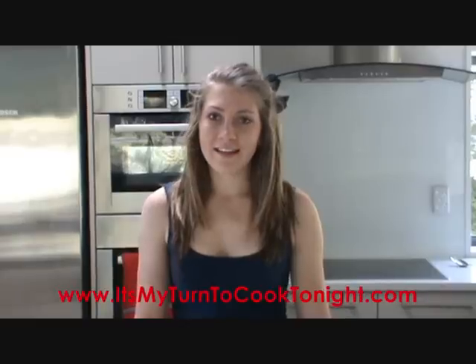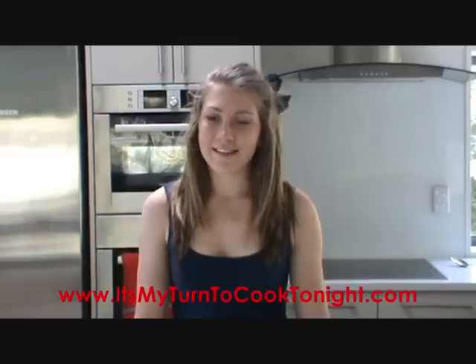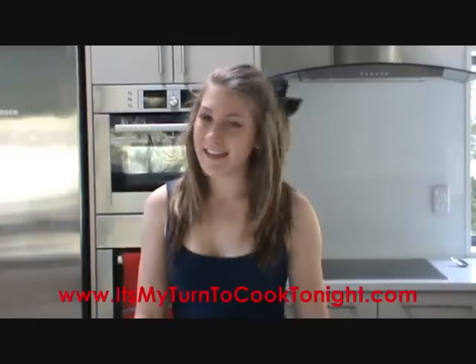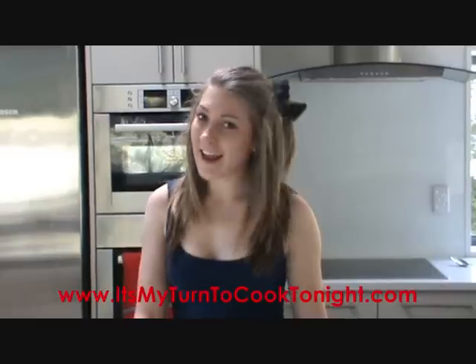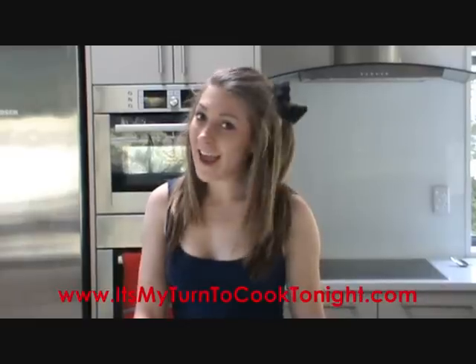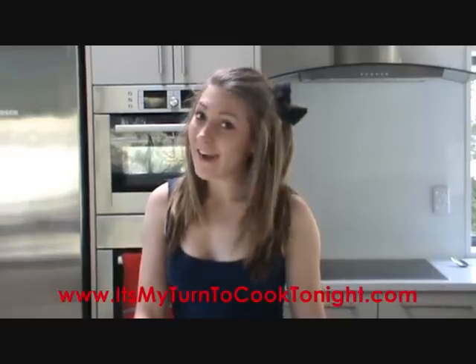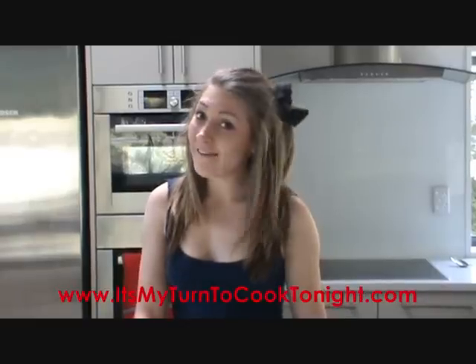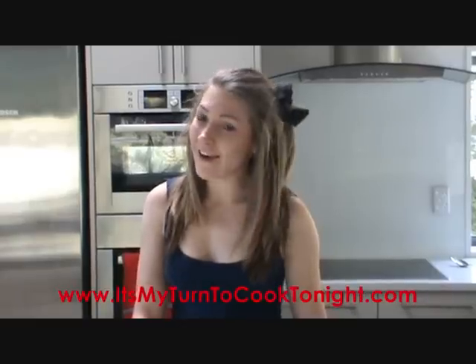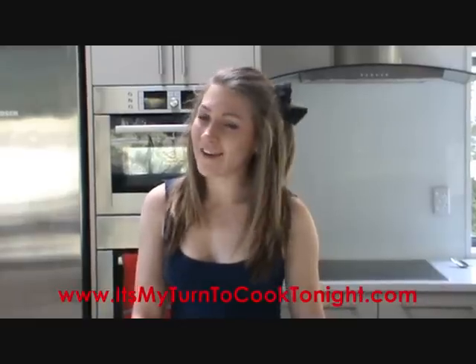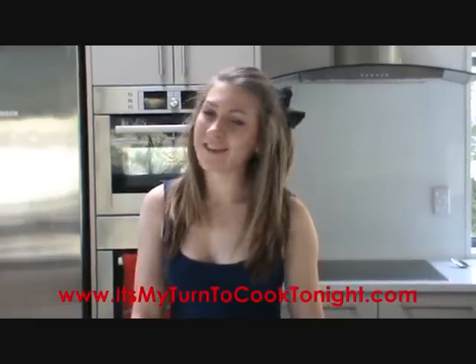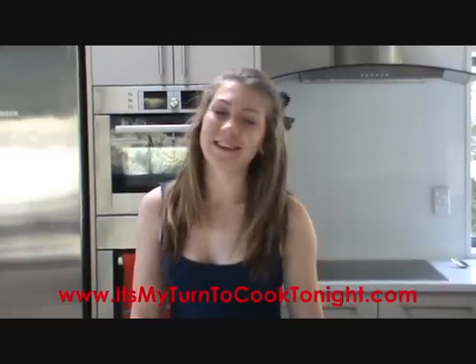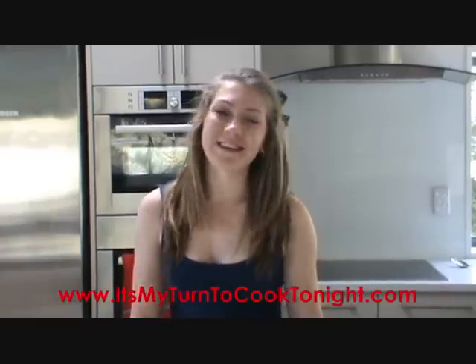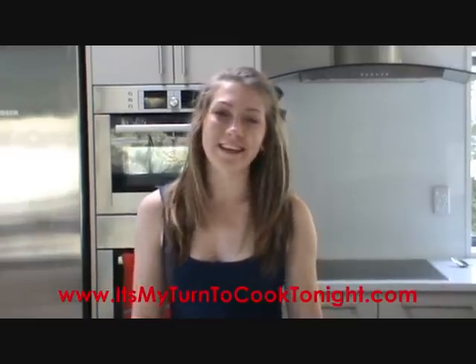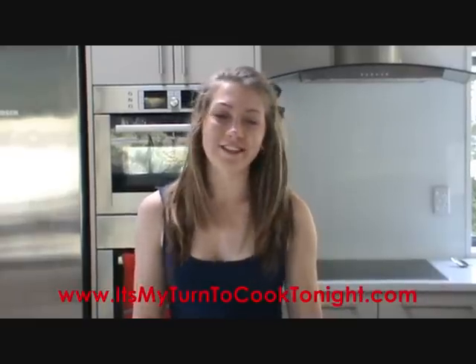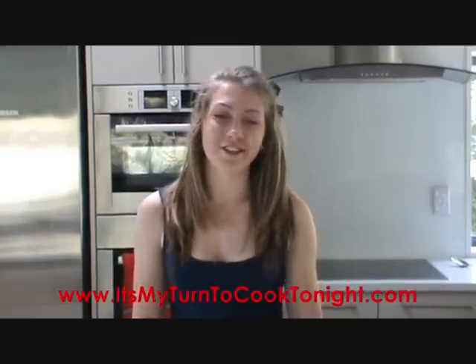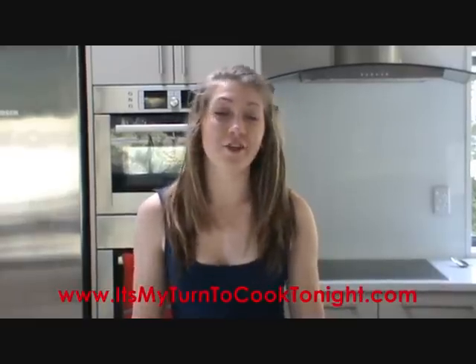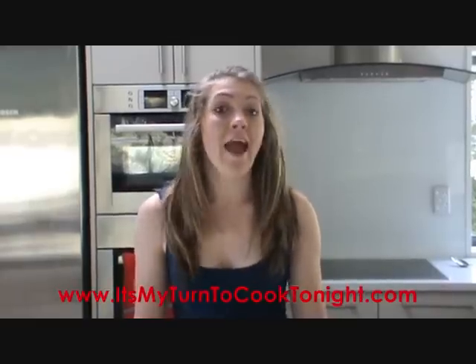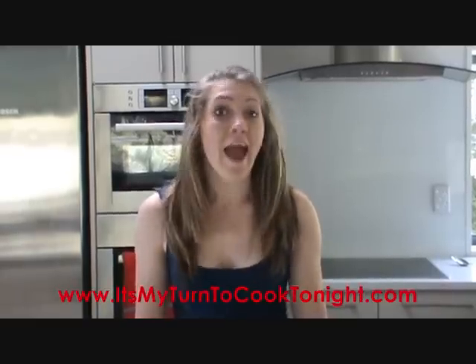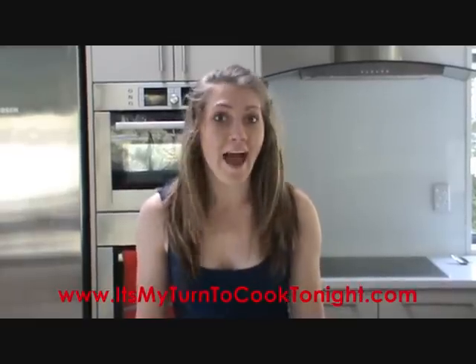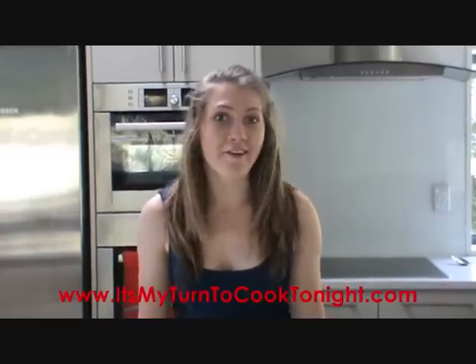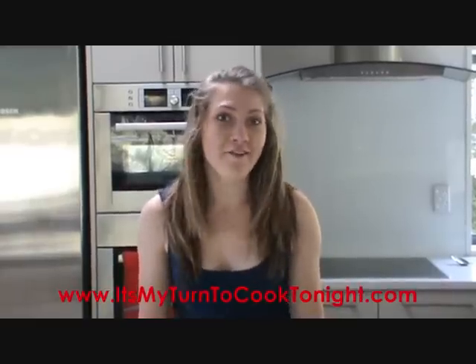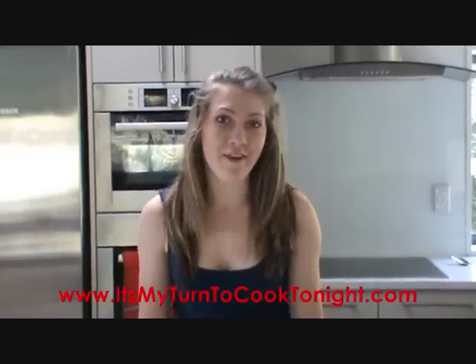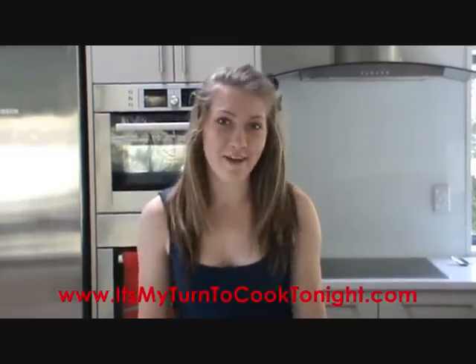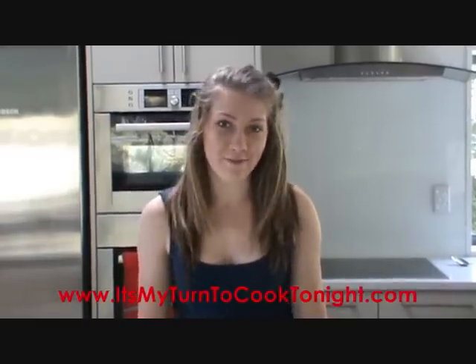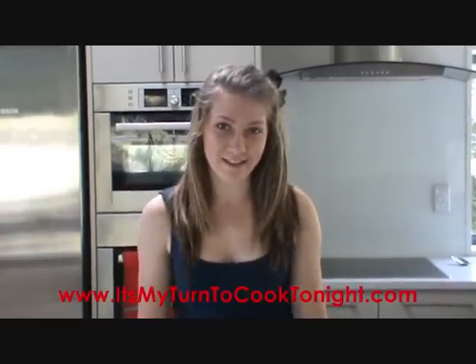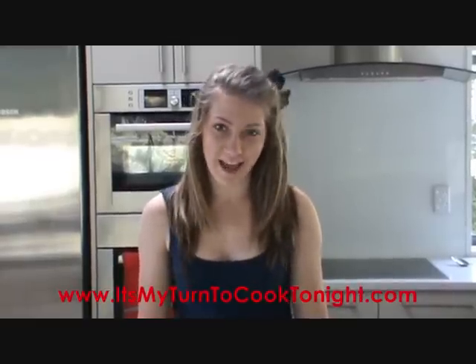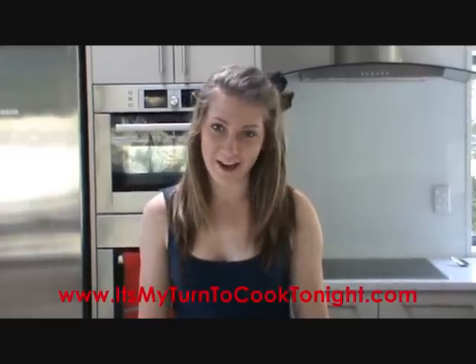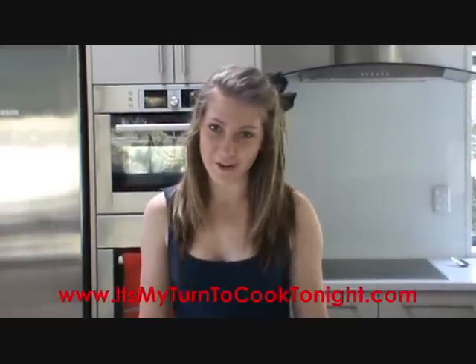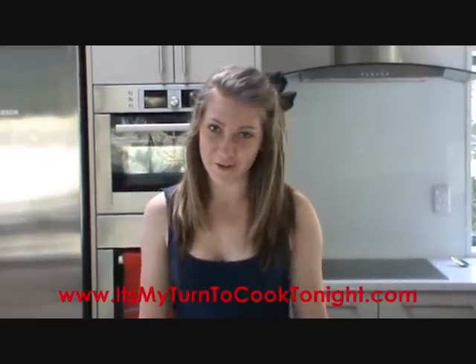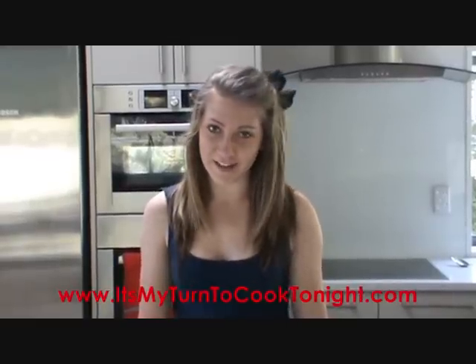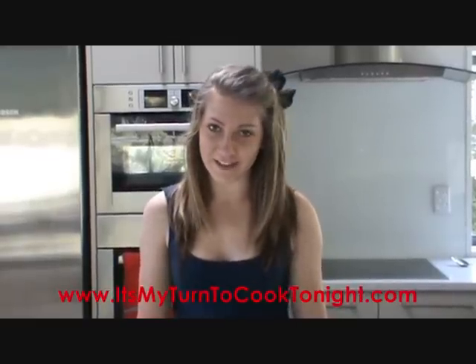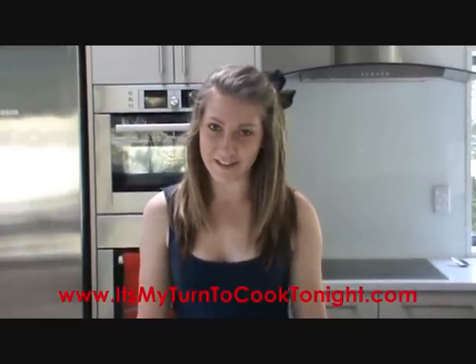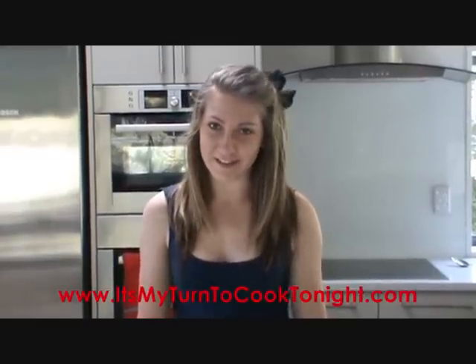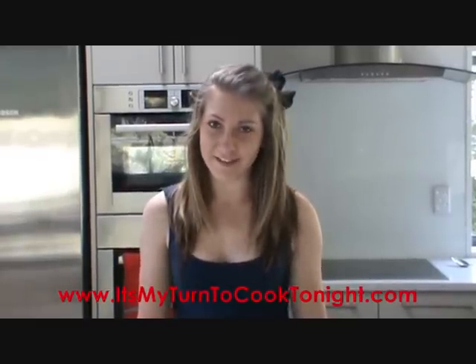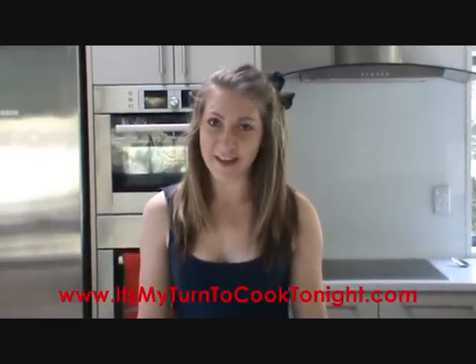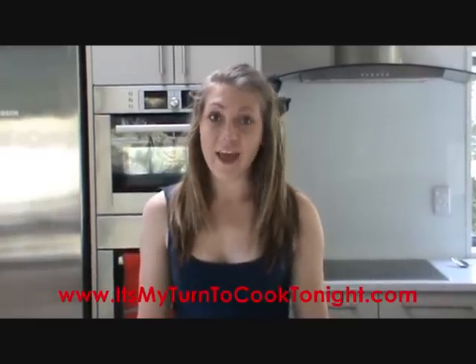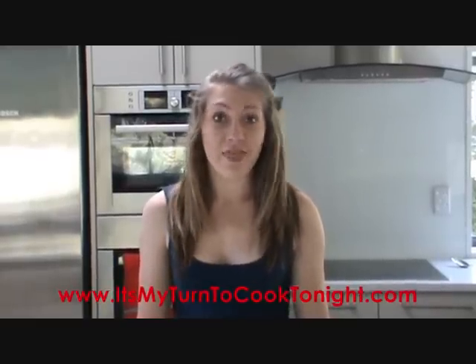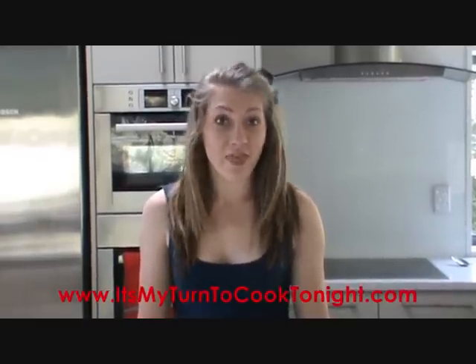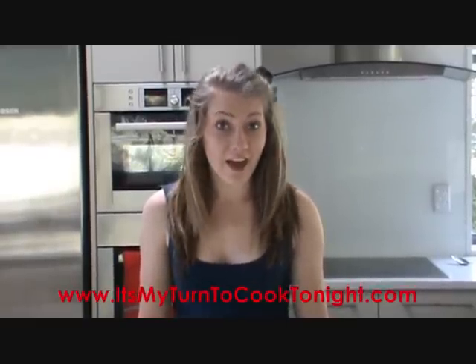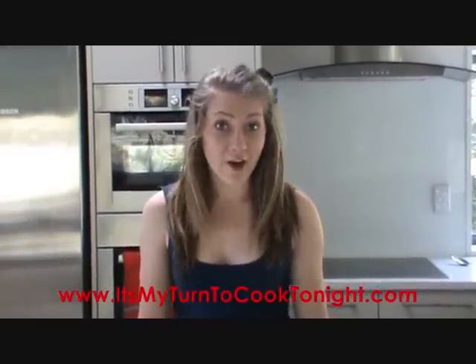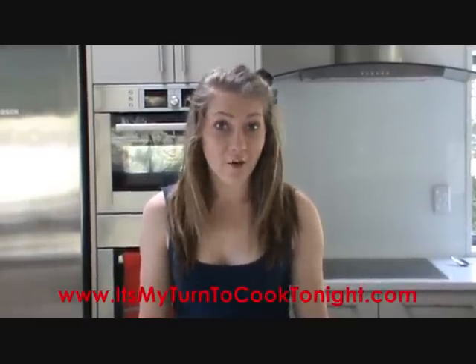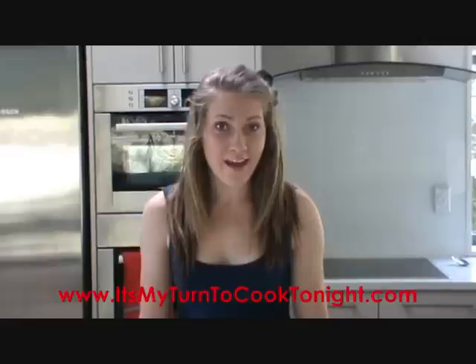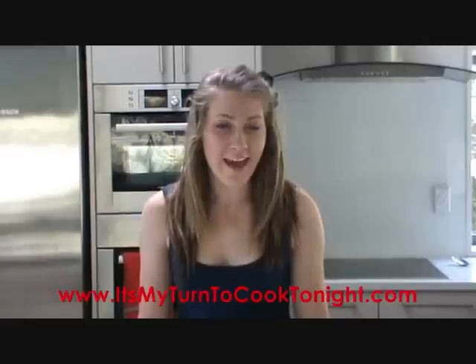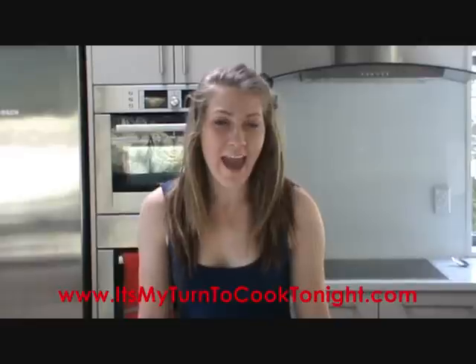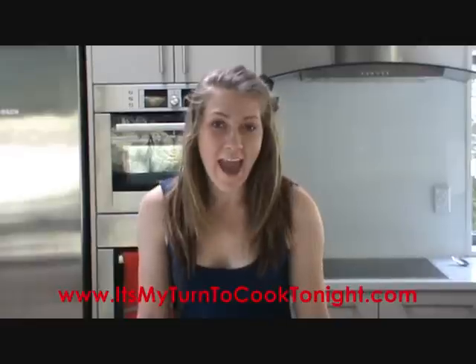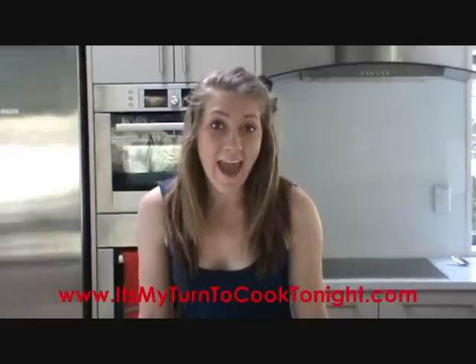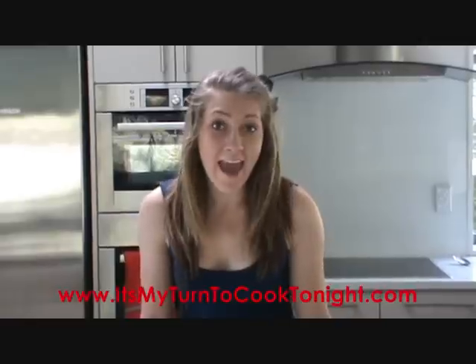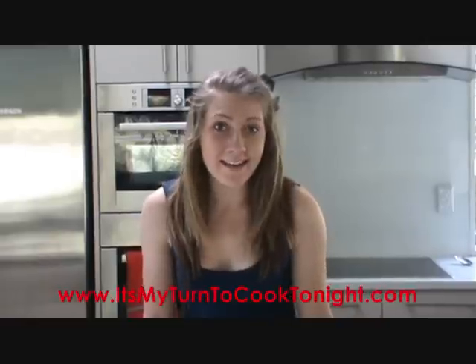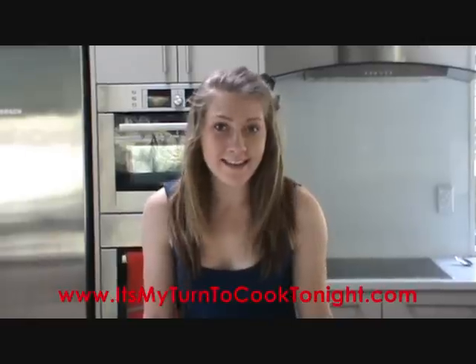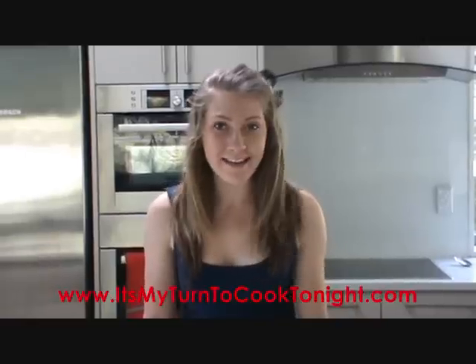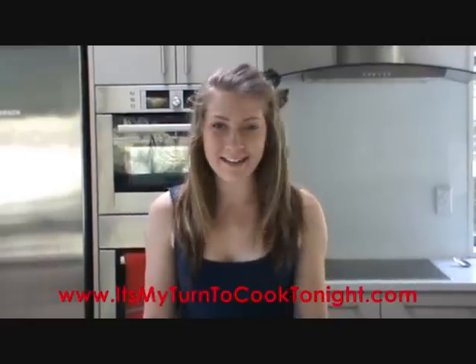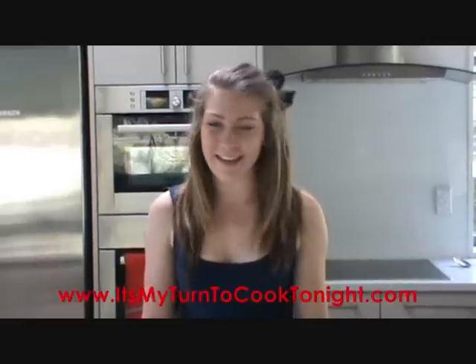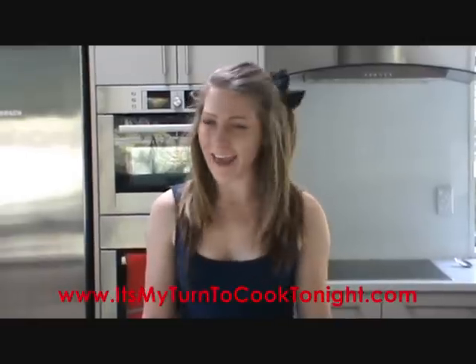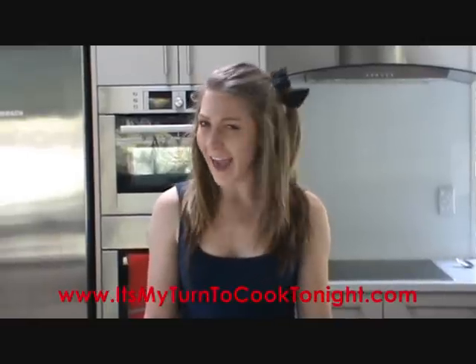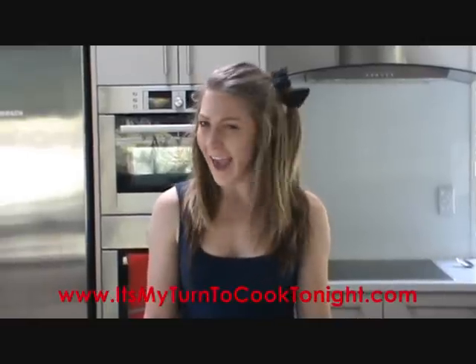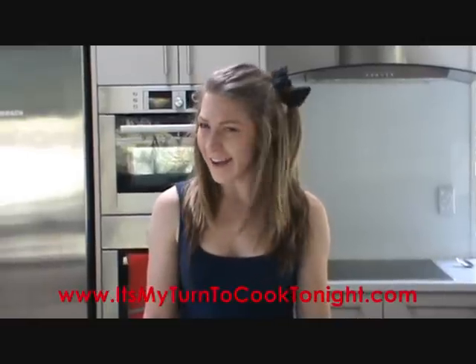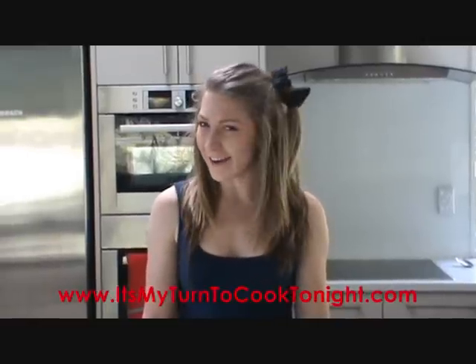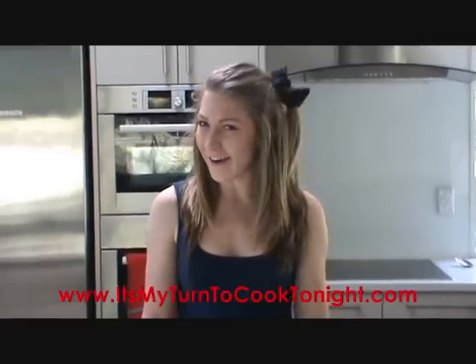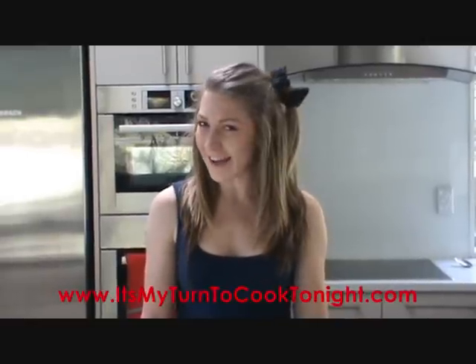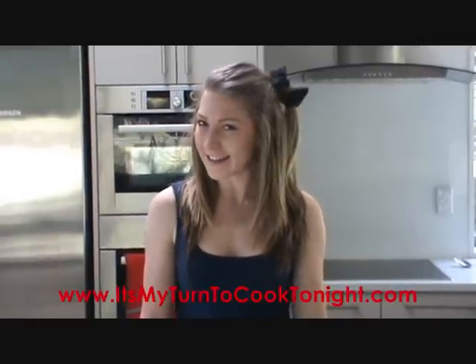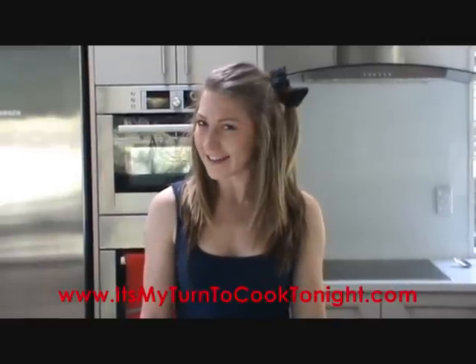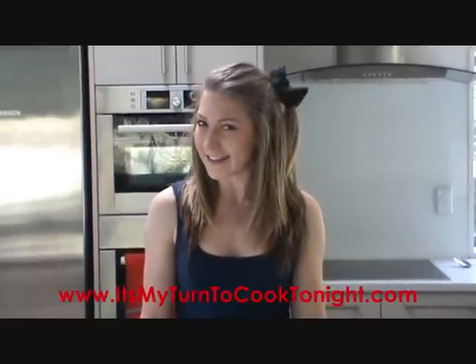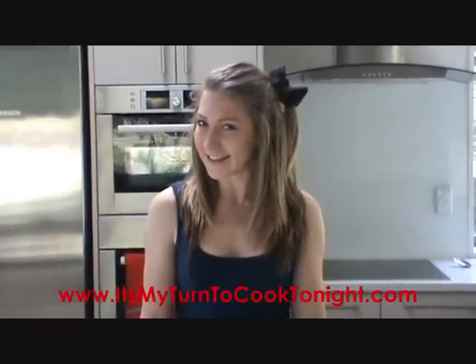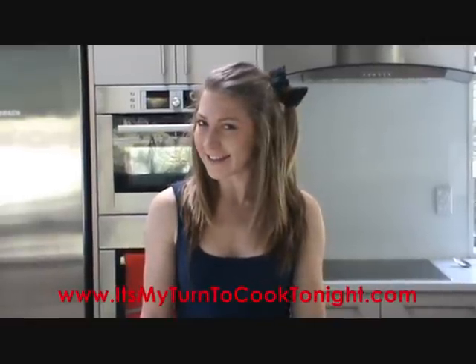Today I'm going to teach you how to make potato wedges. They are quick and easy and quite delicious.